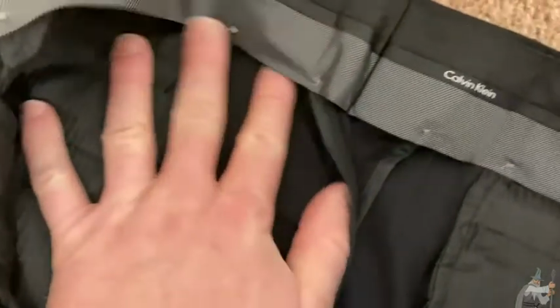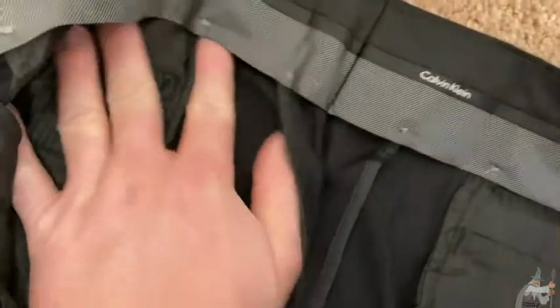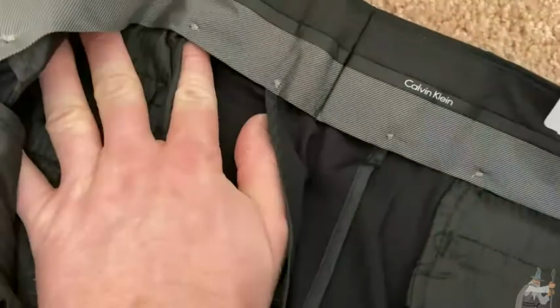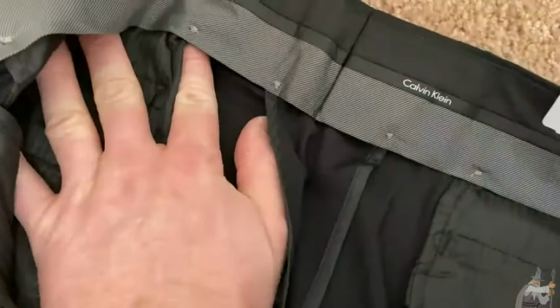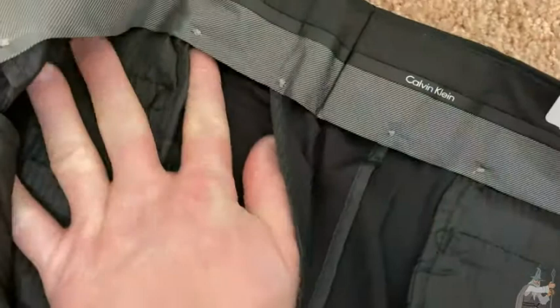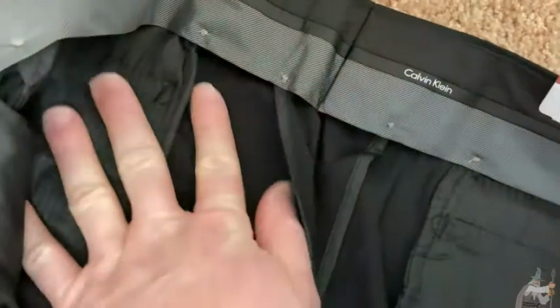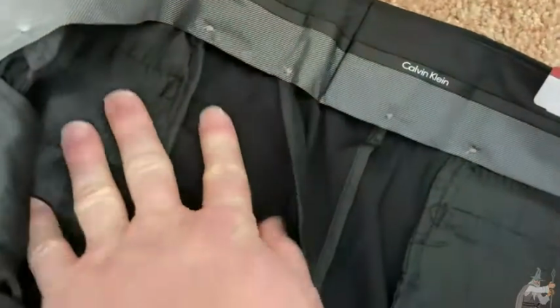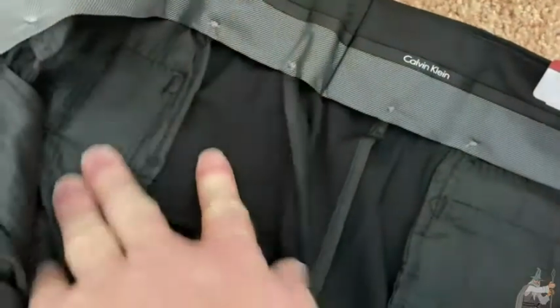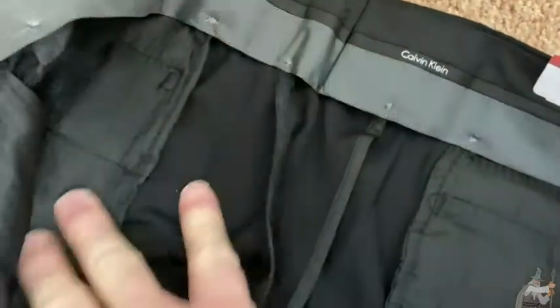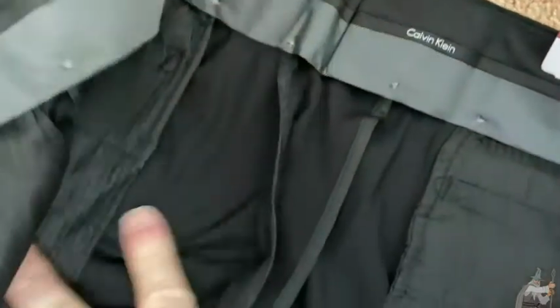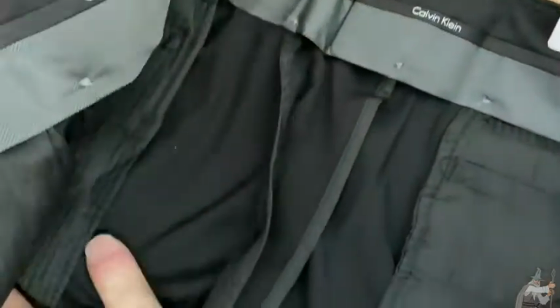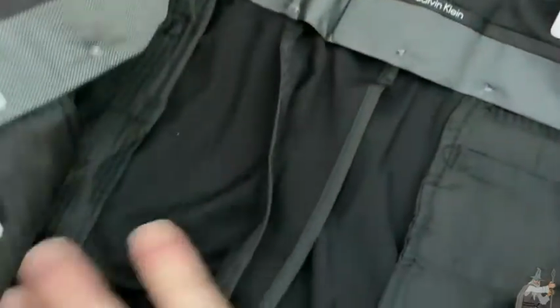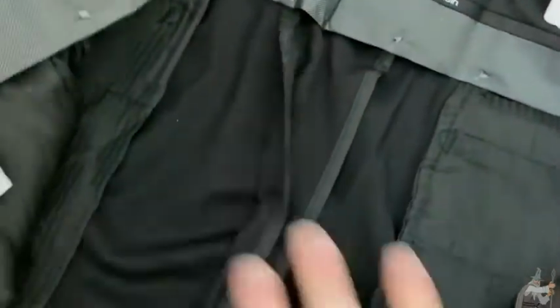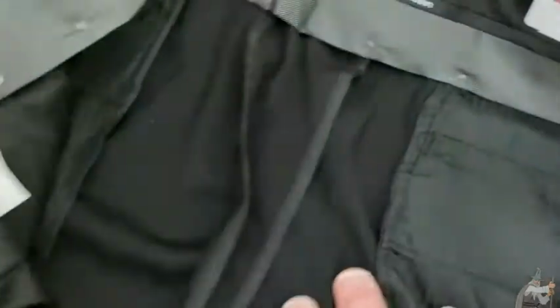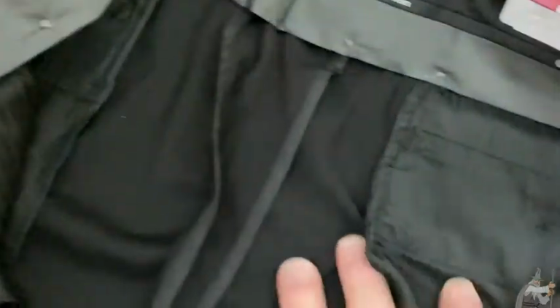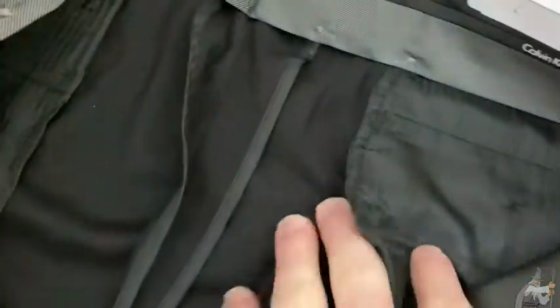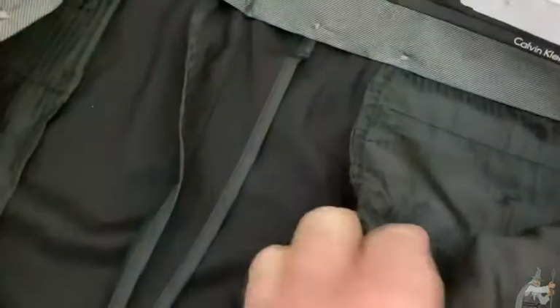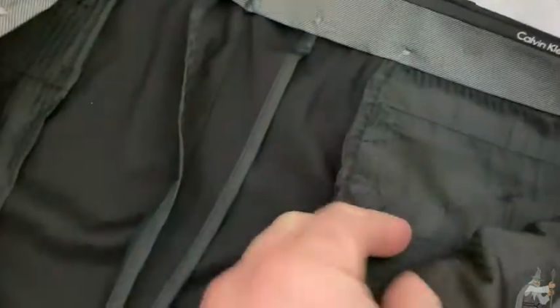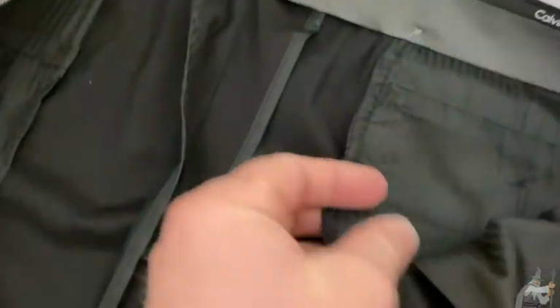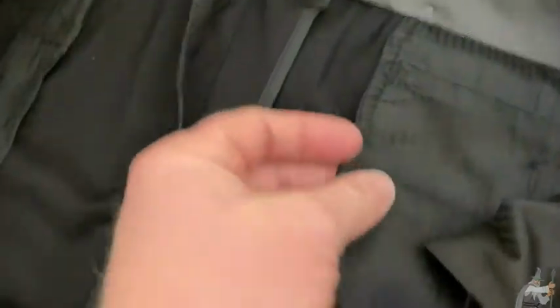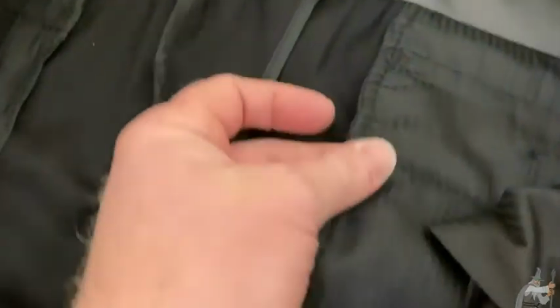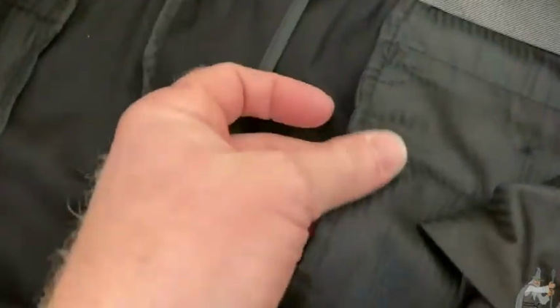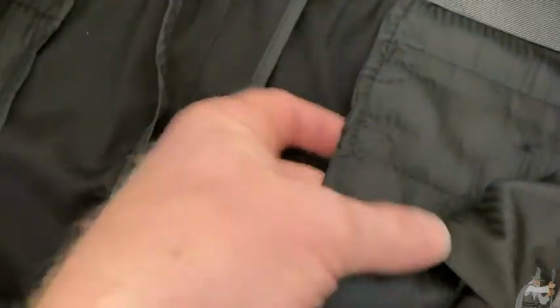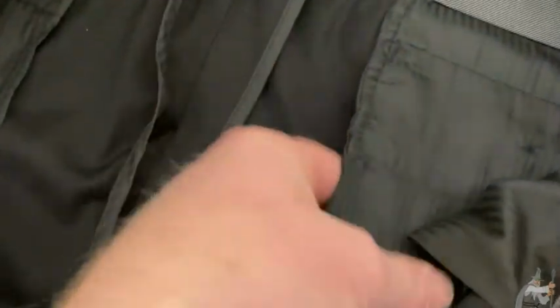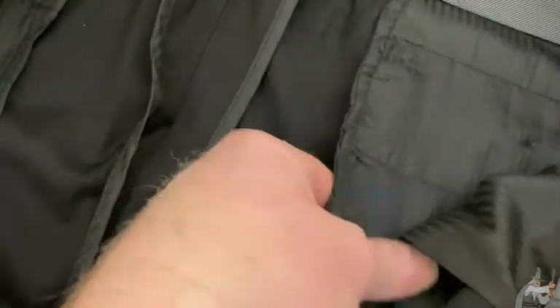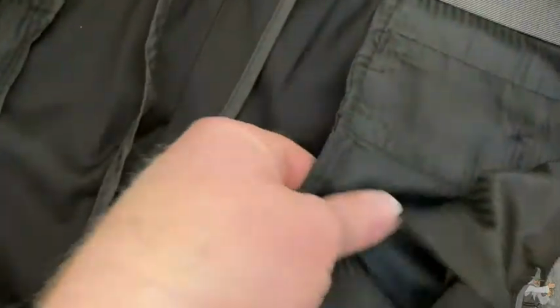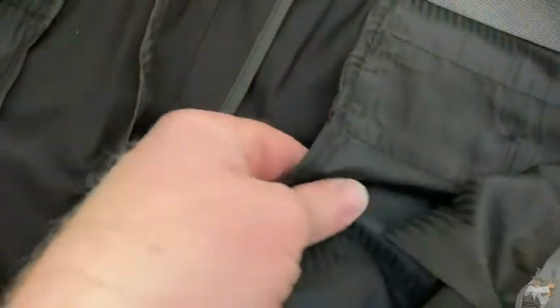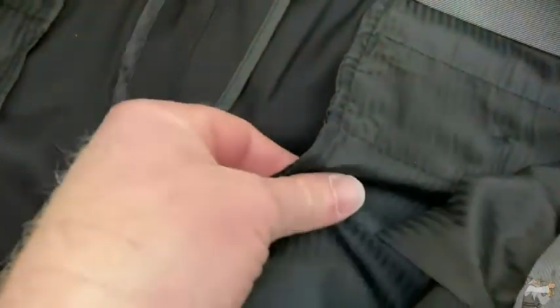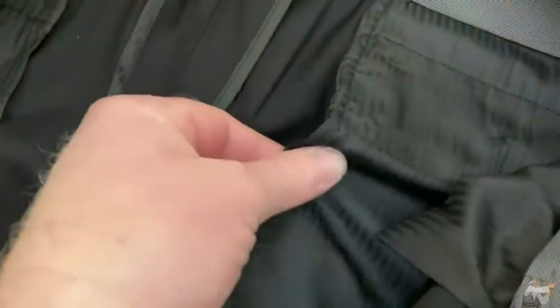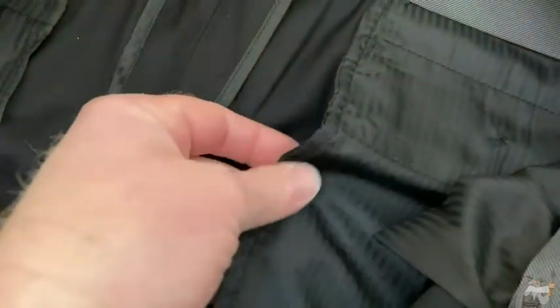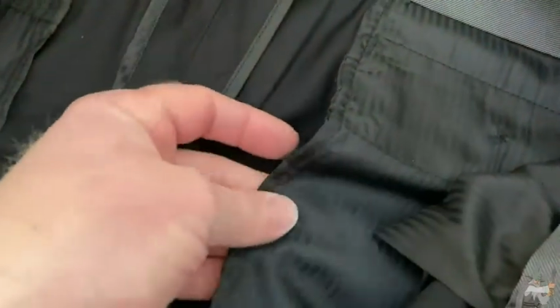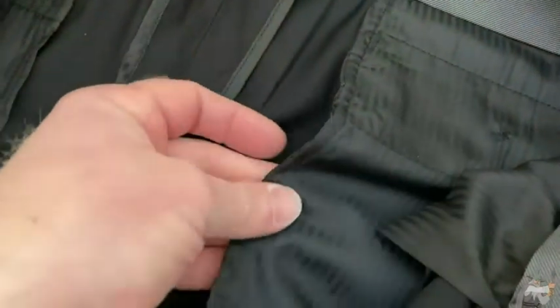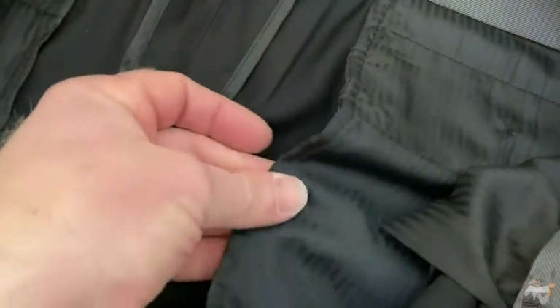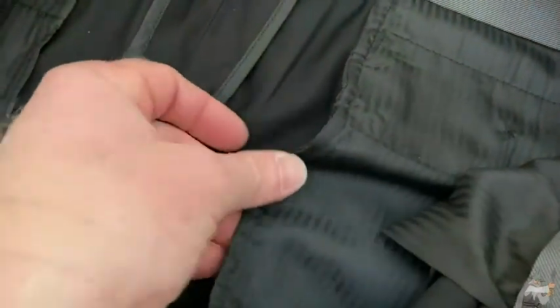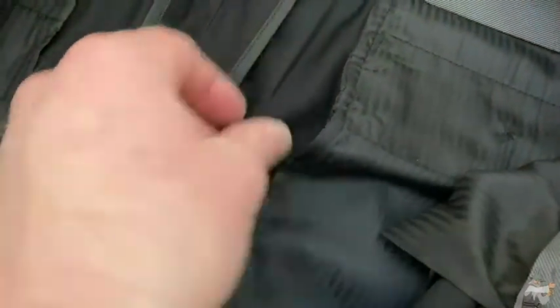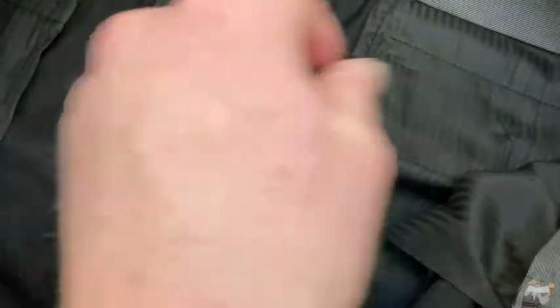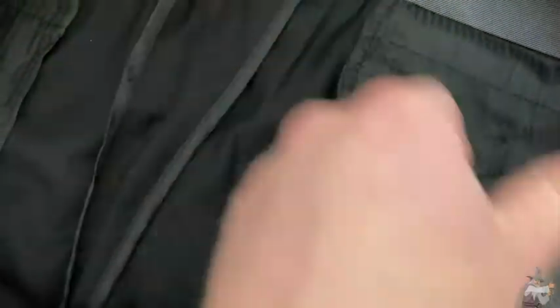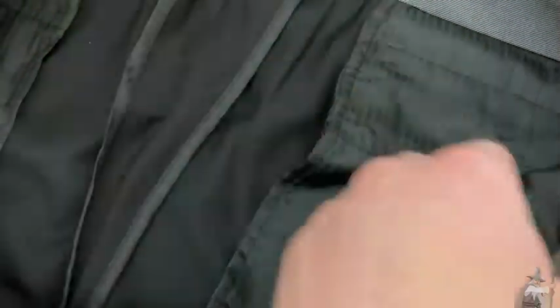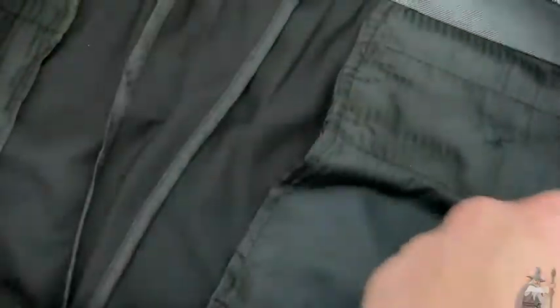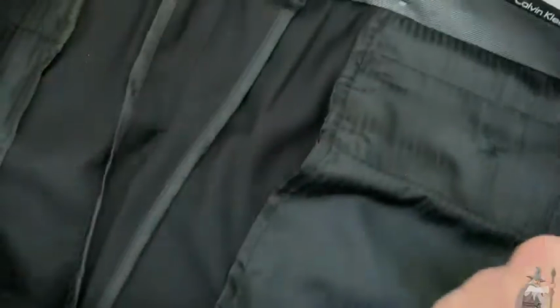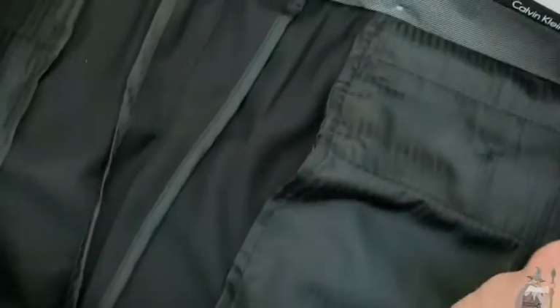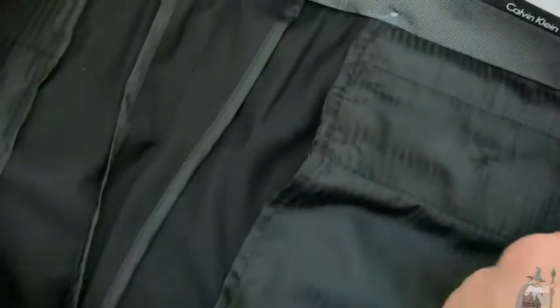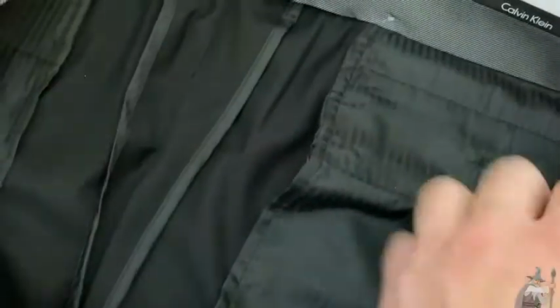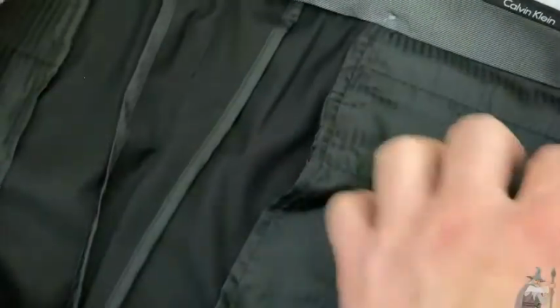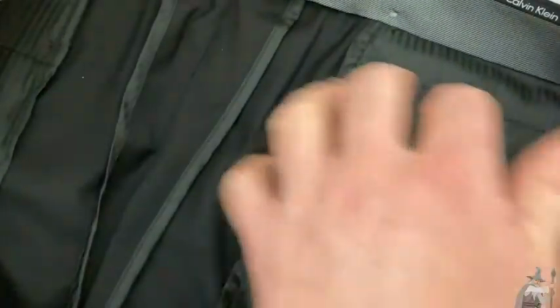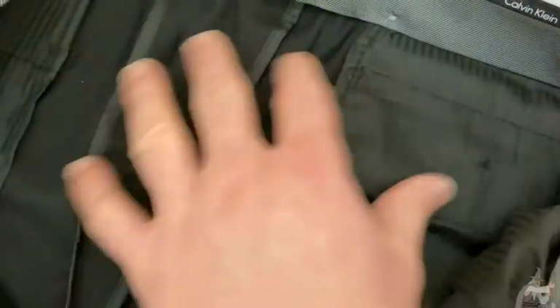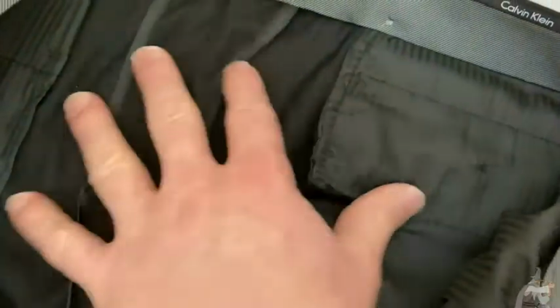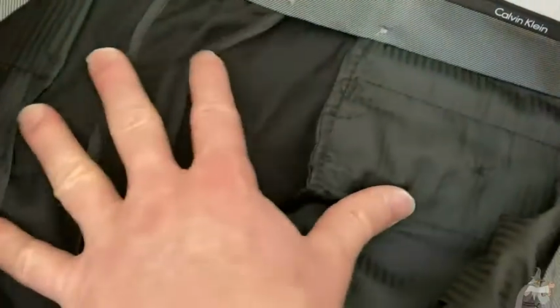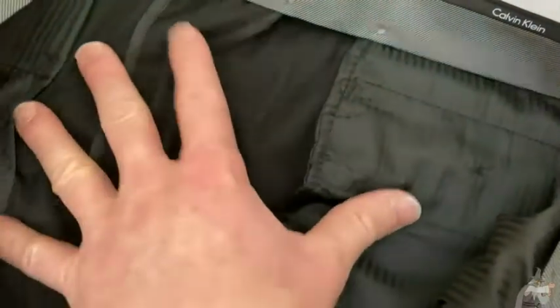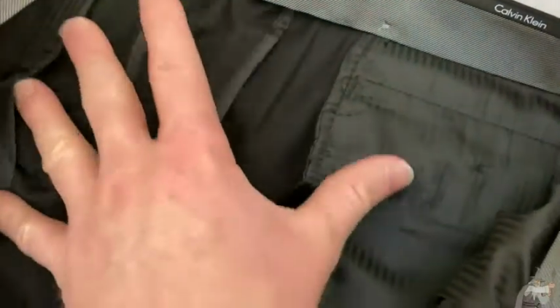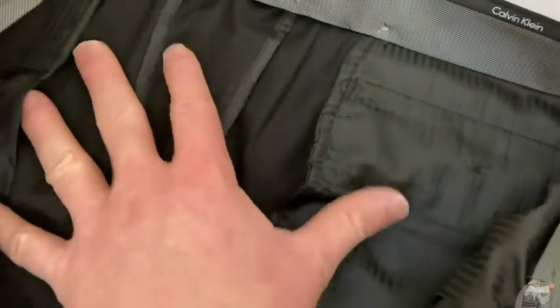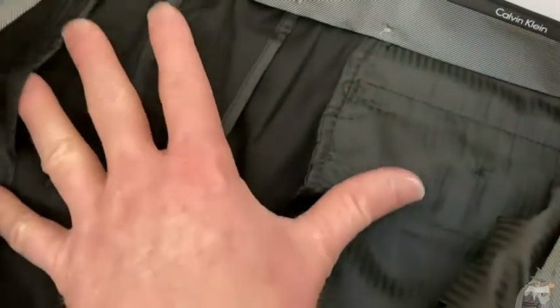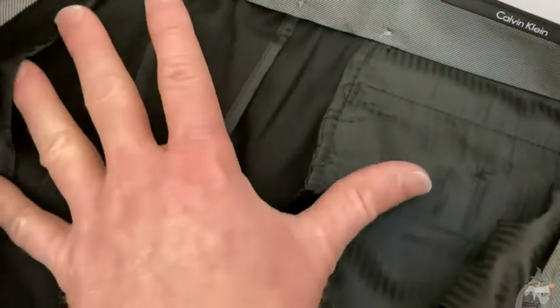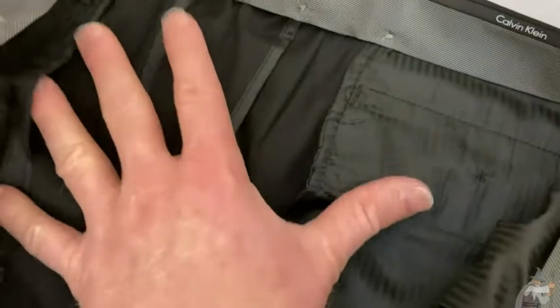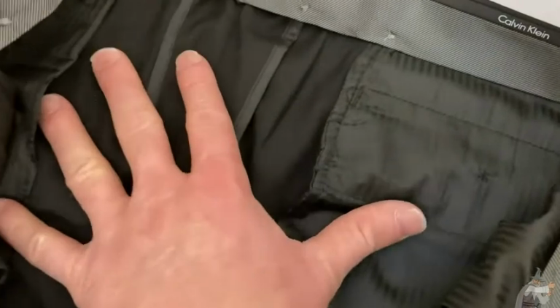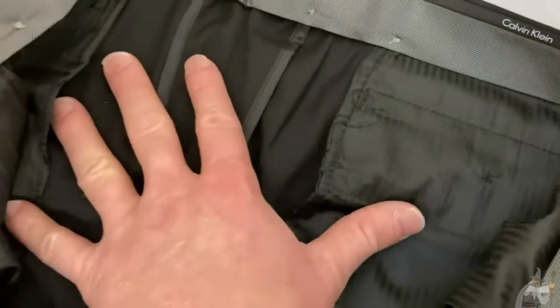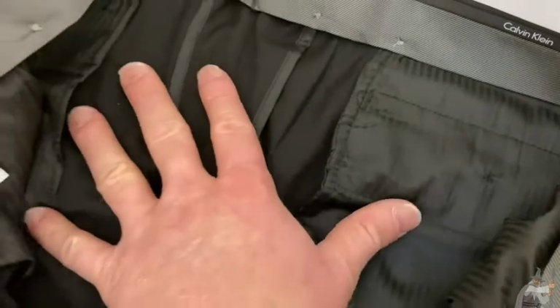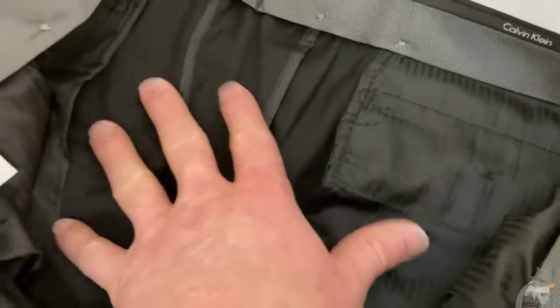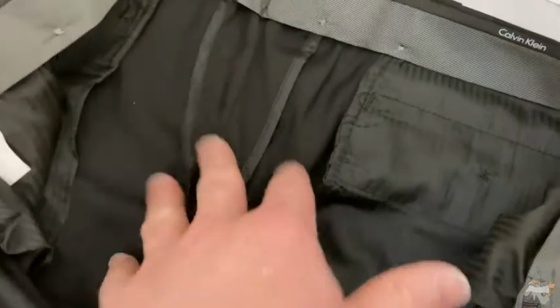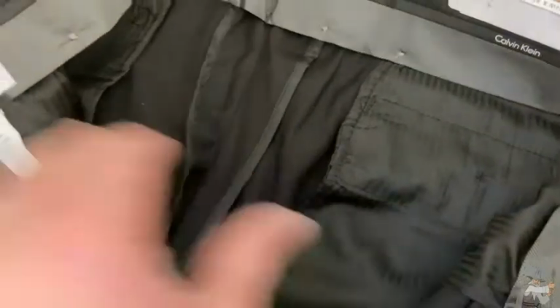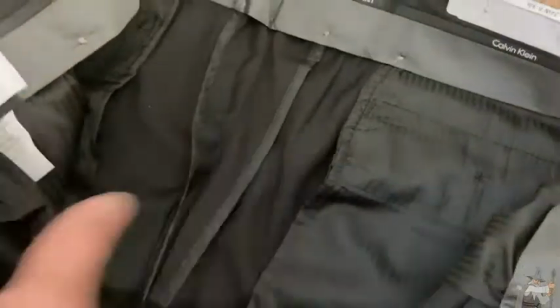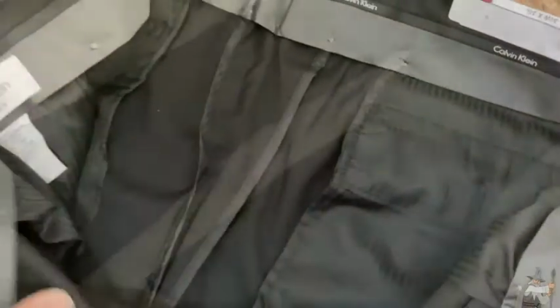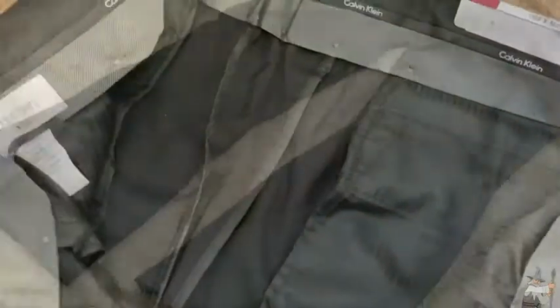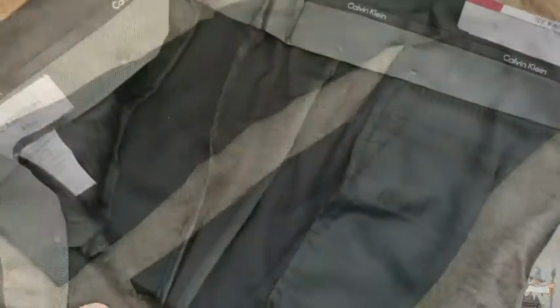And you can see the stitching on the inside. Very well made, very soft, and very fancy. These are a nice pair of pants.